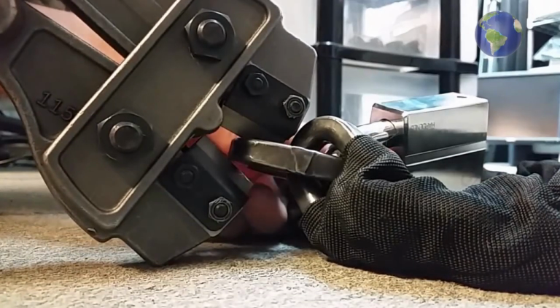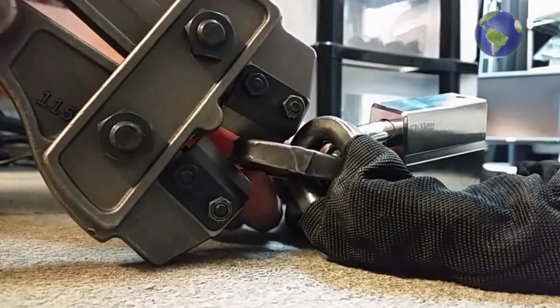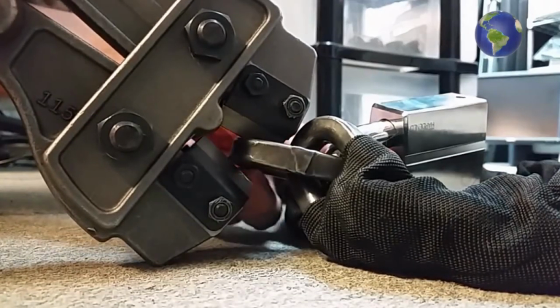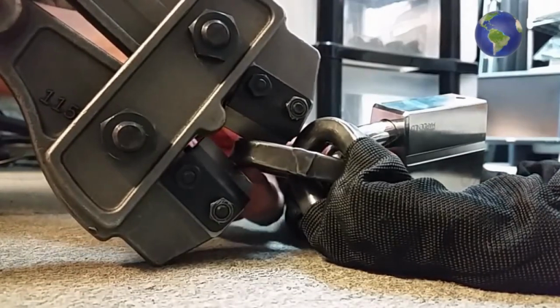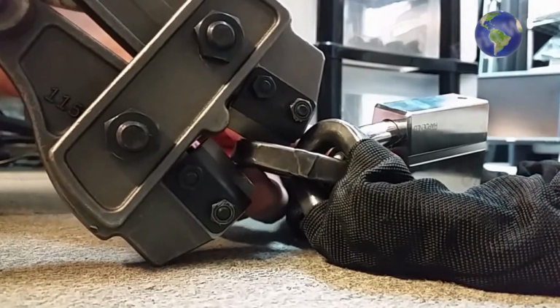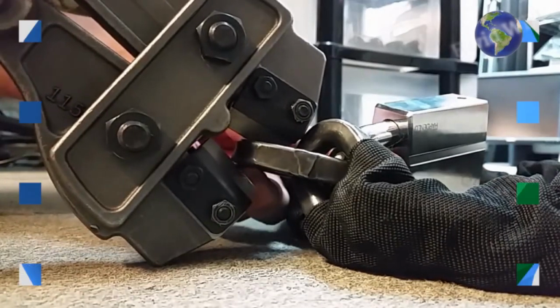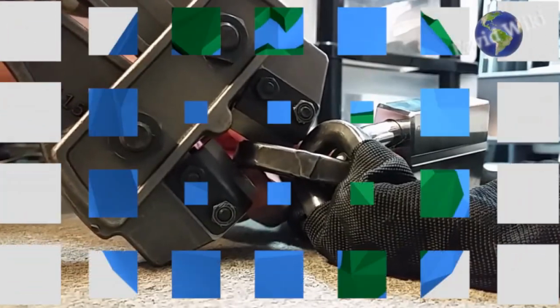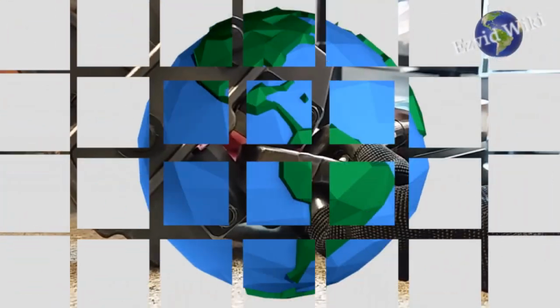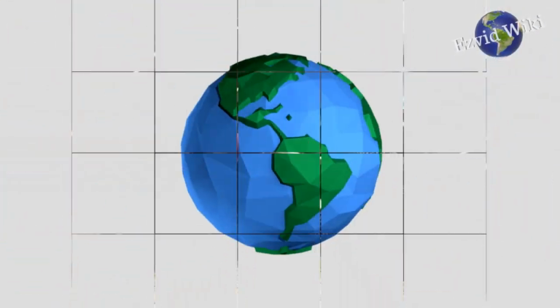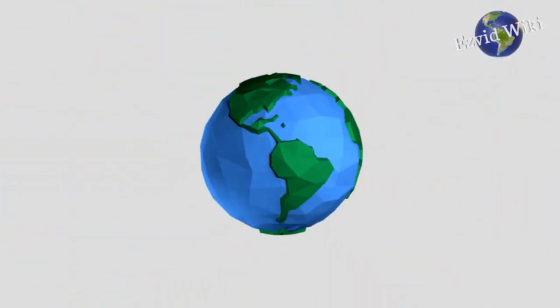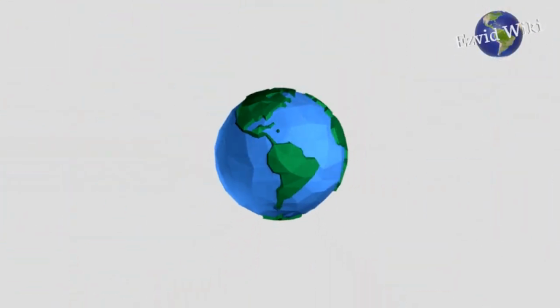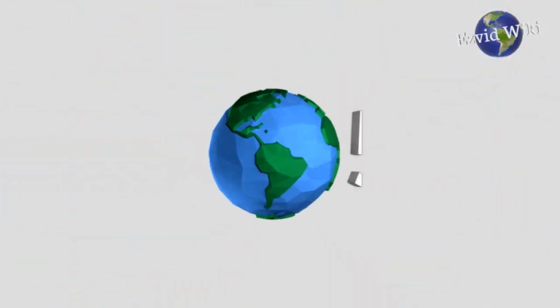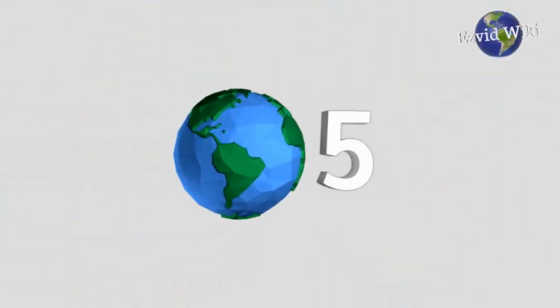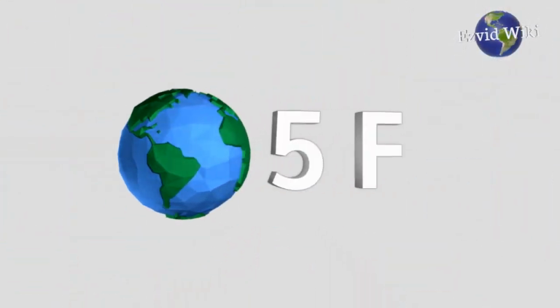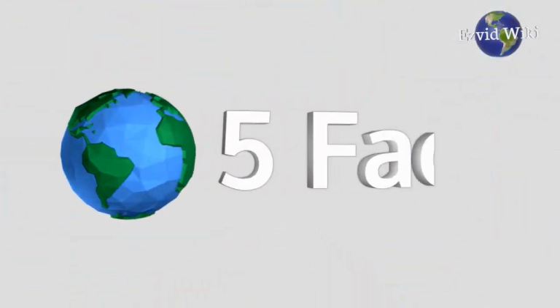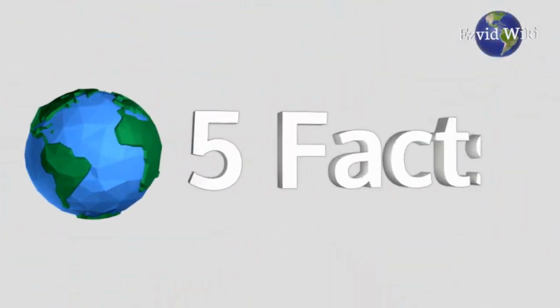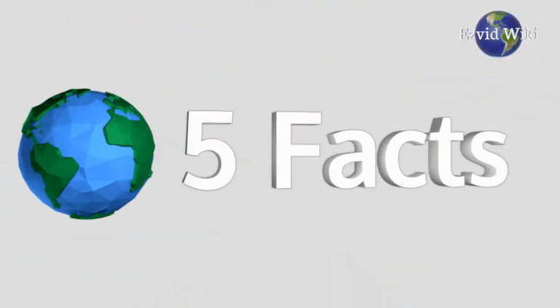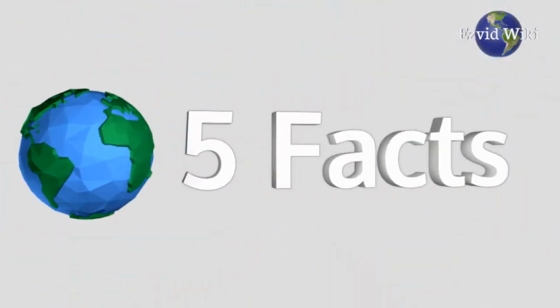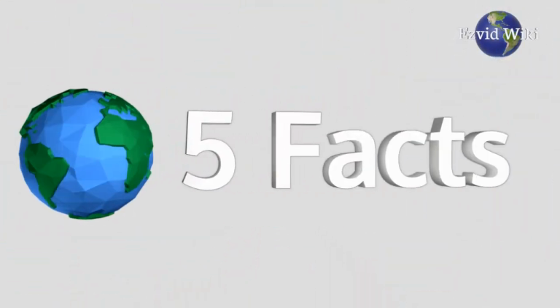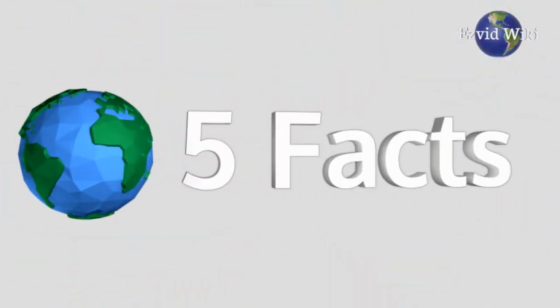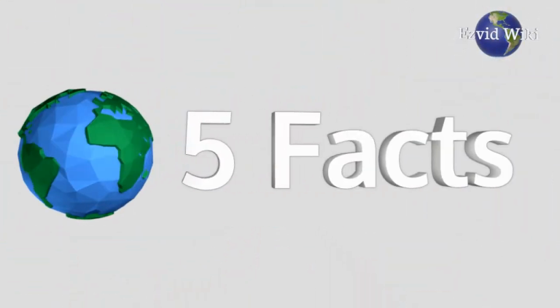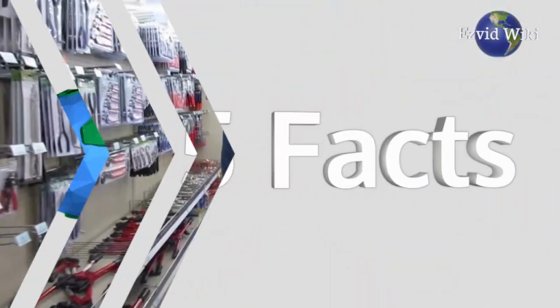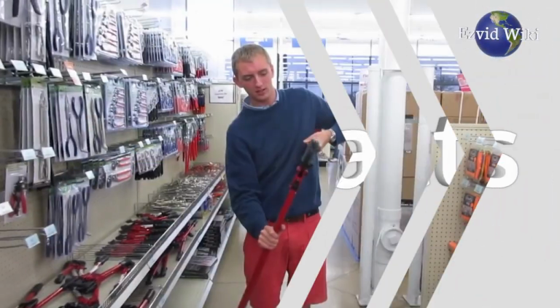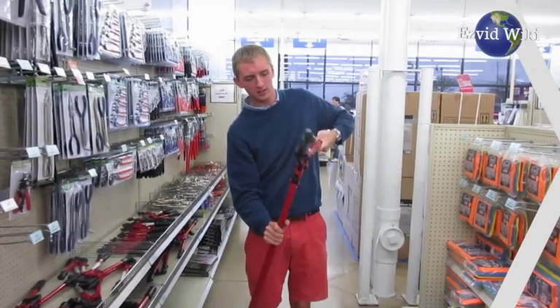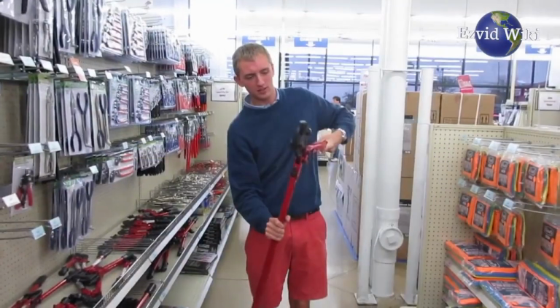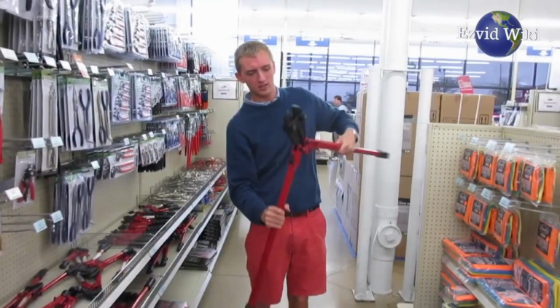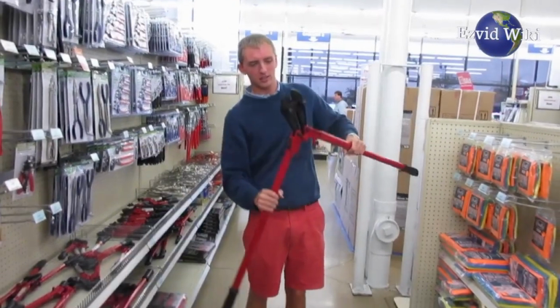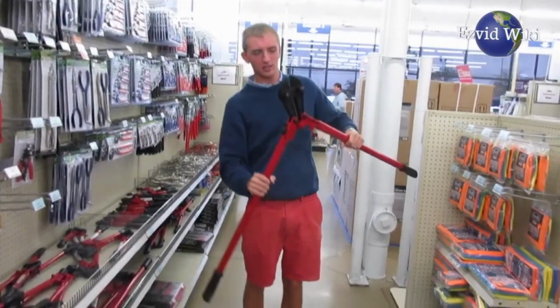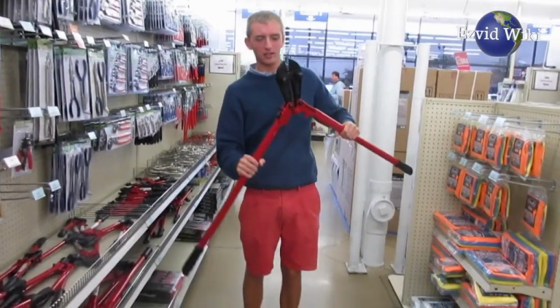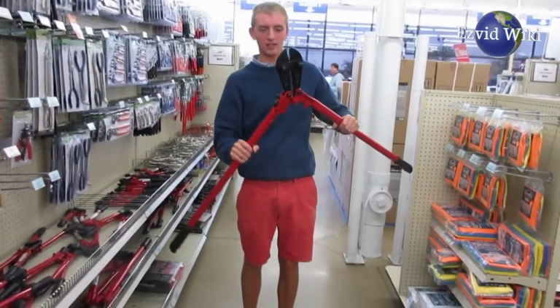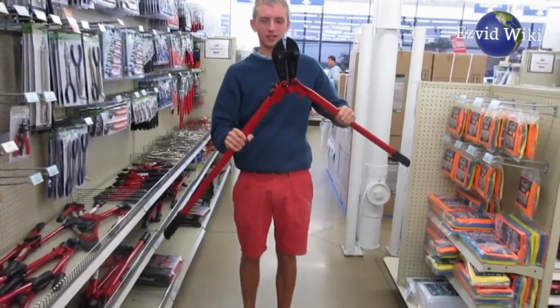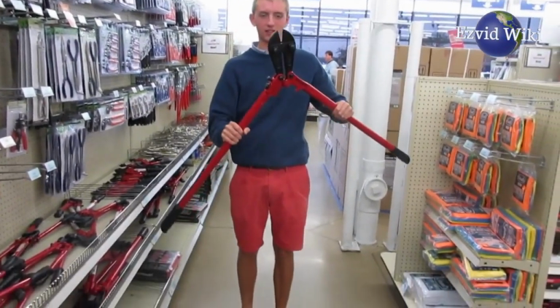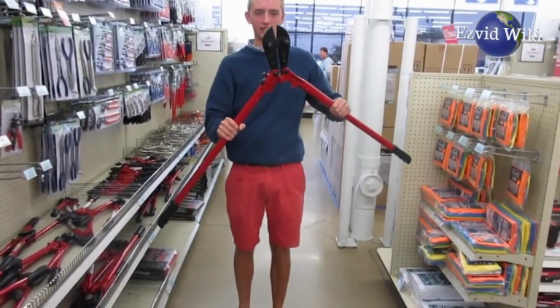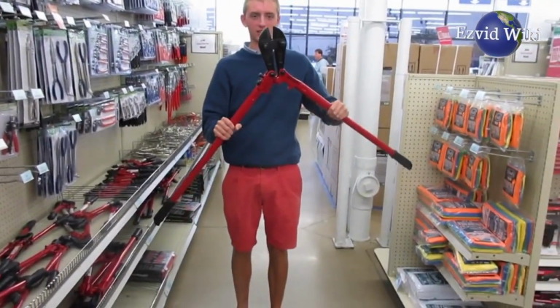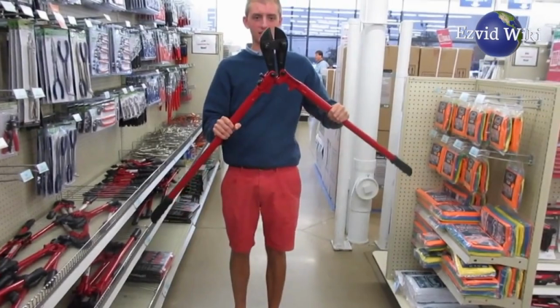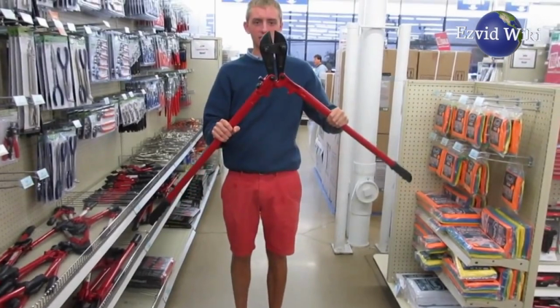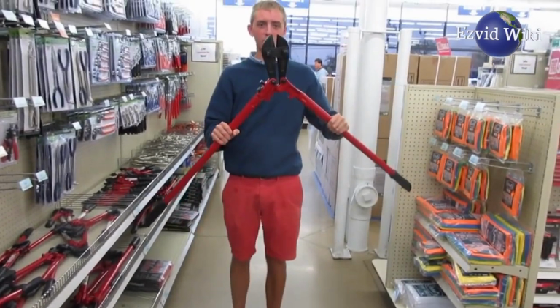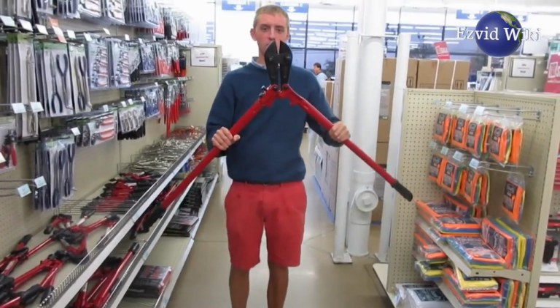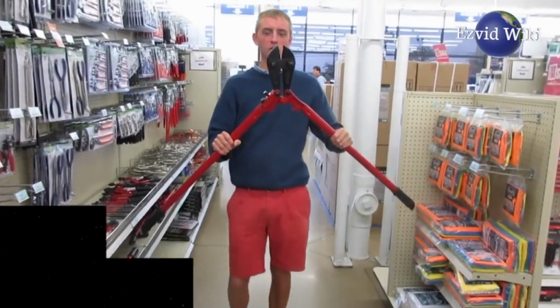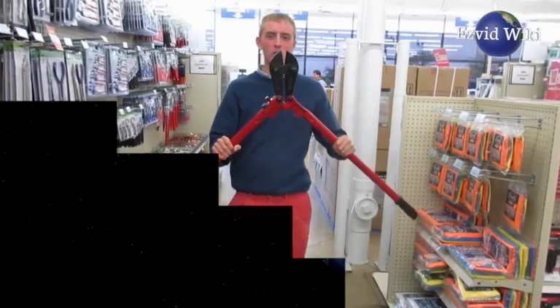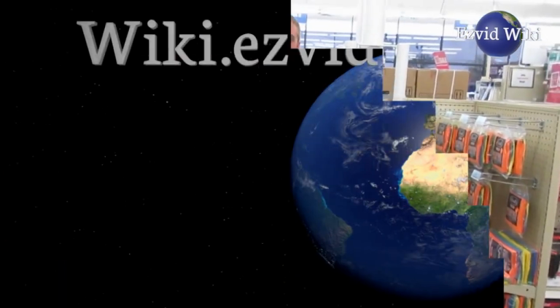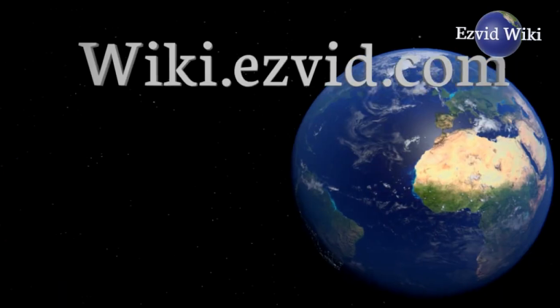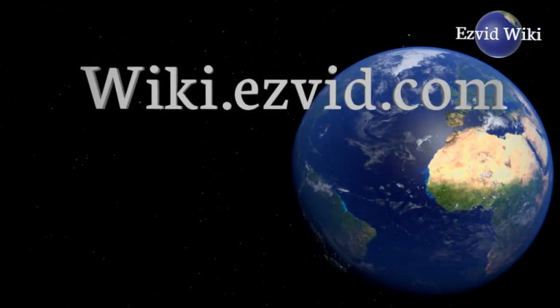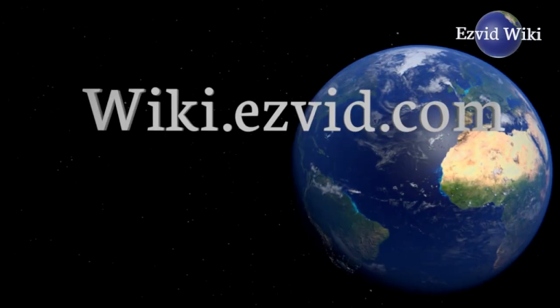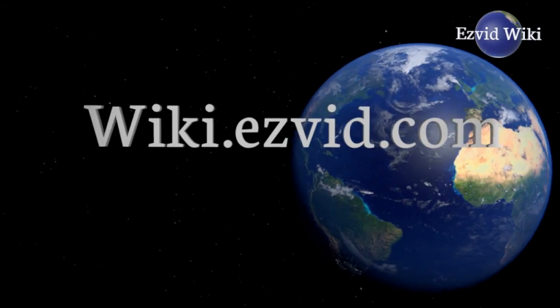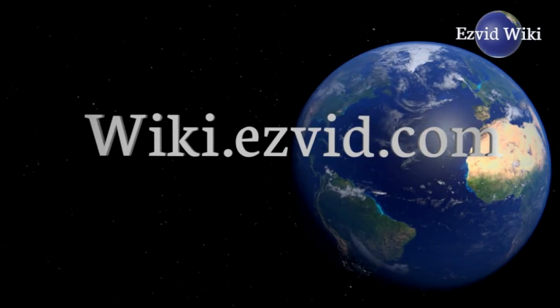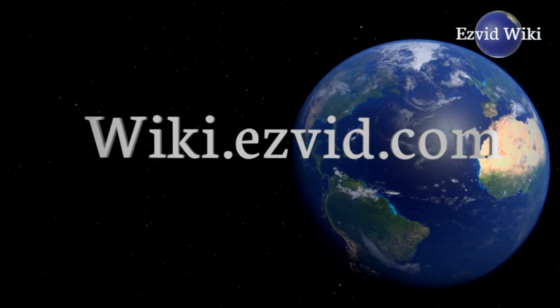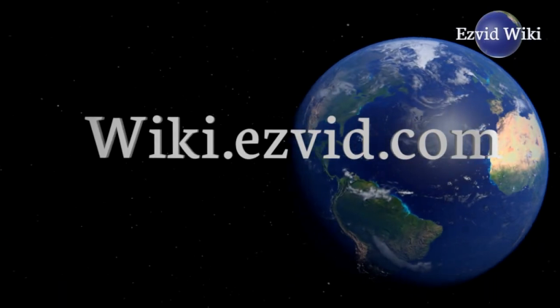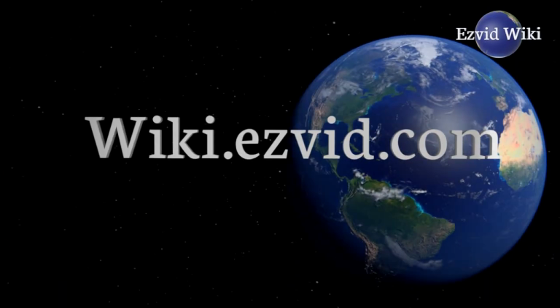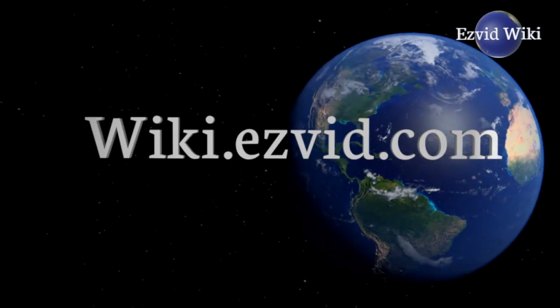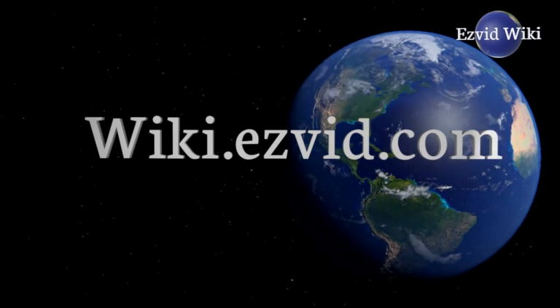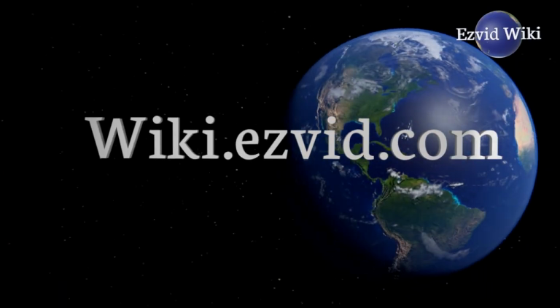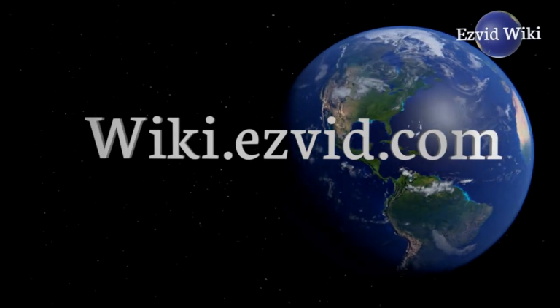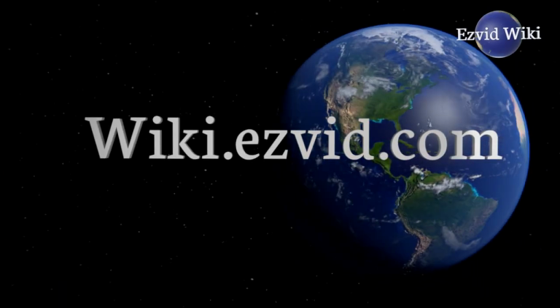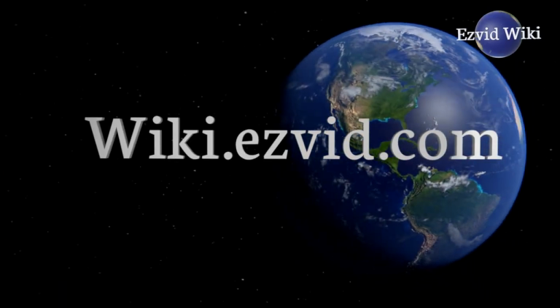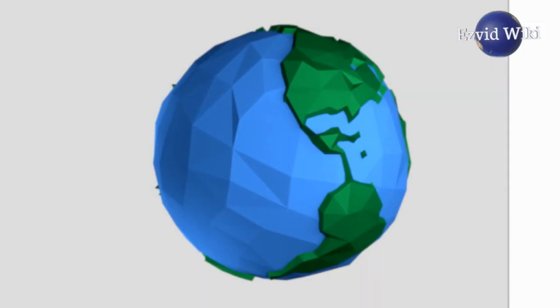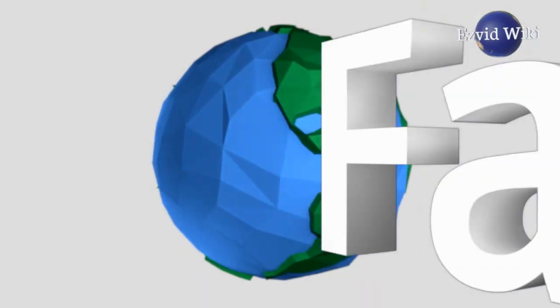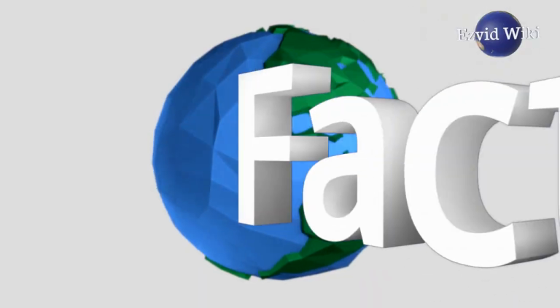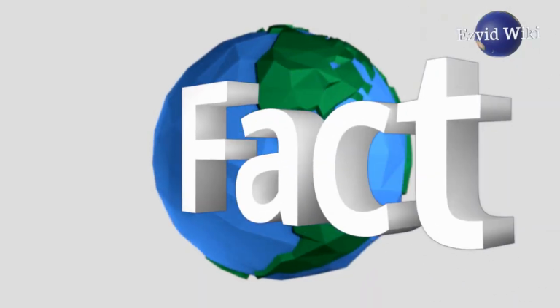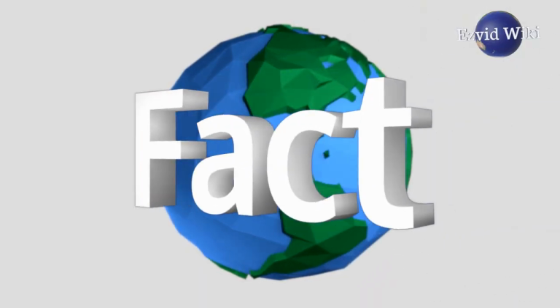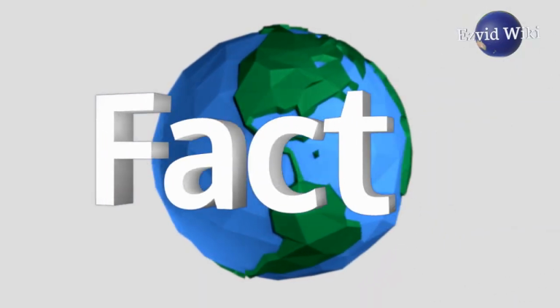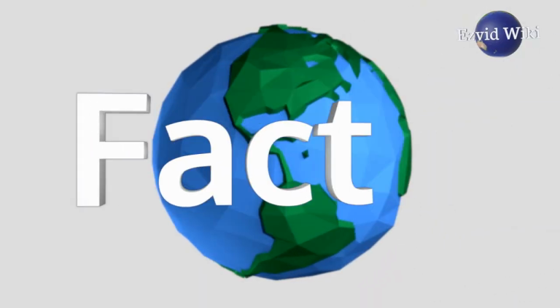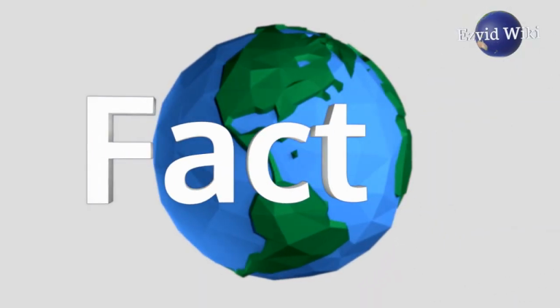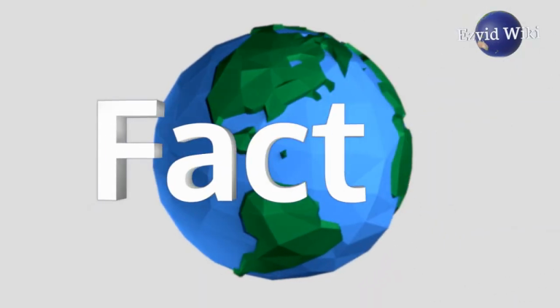These are the 5 facts you need to know about bolt cutters. Fact number 1.